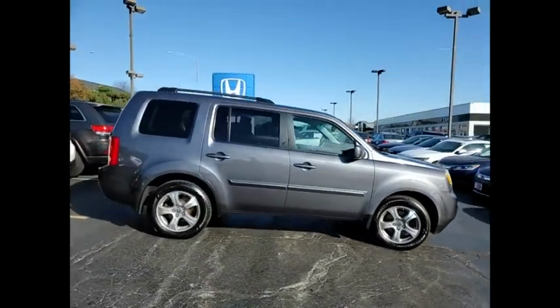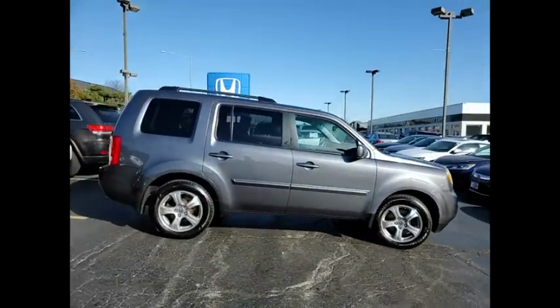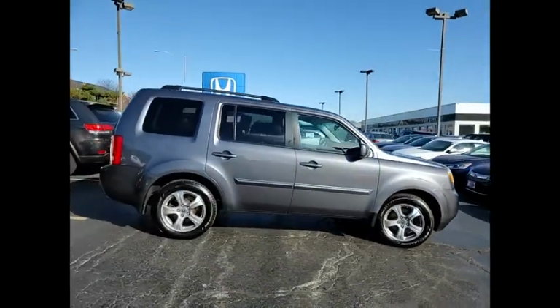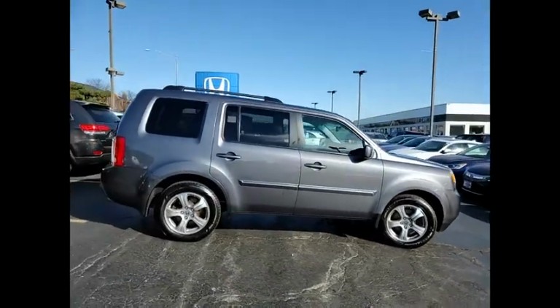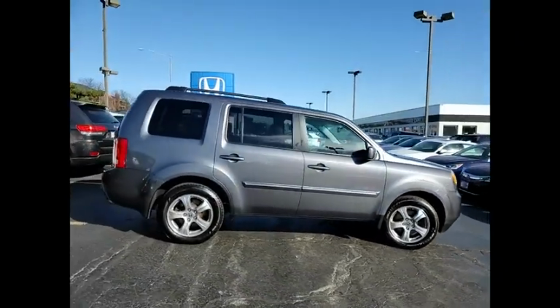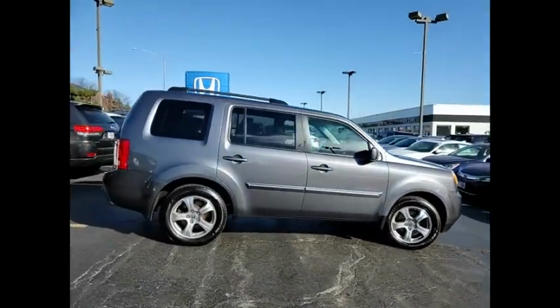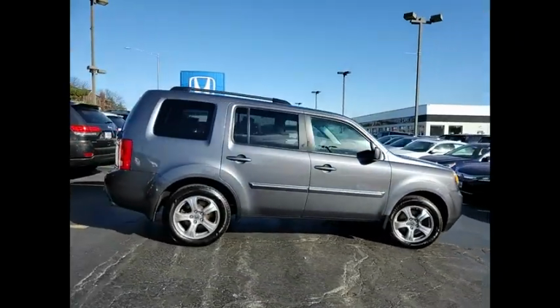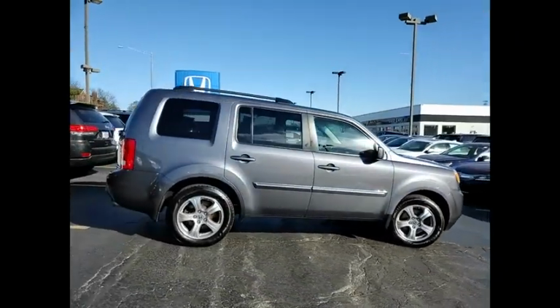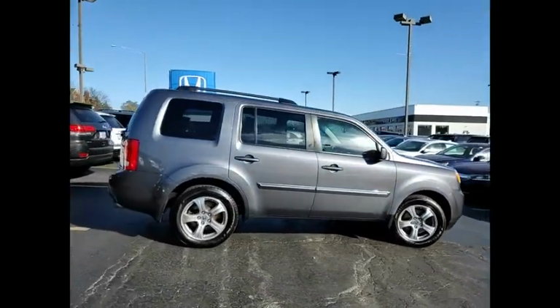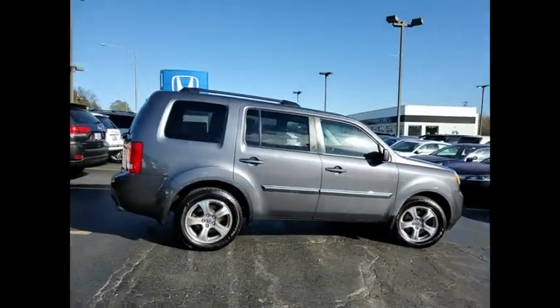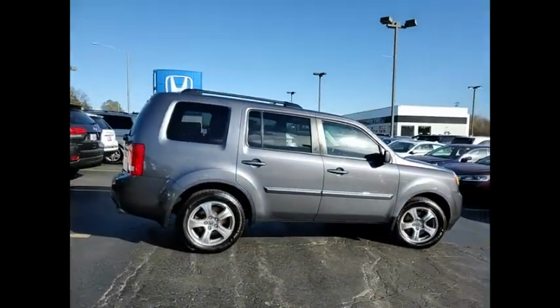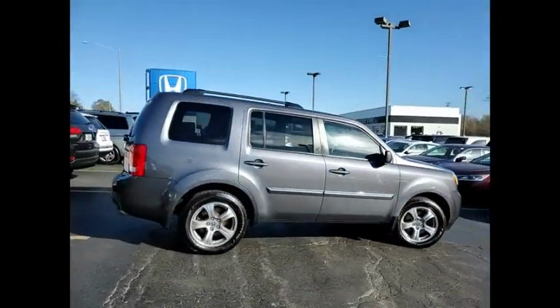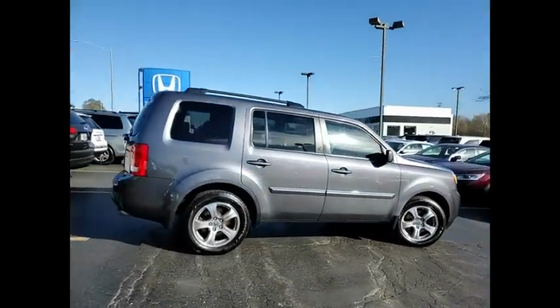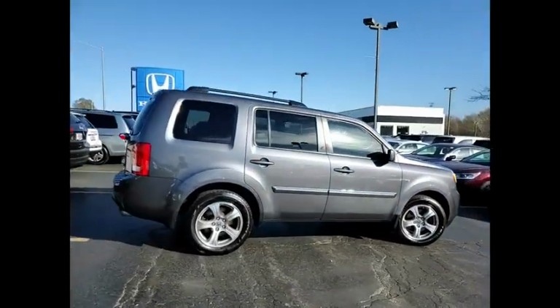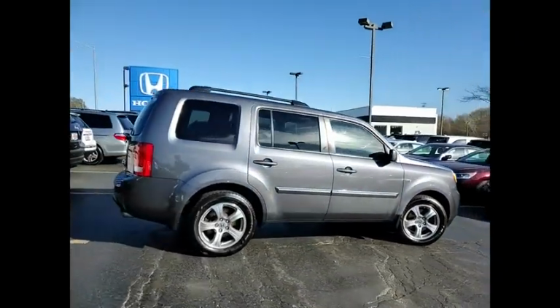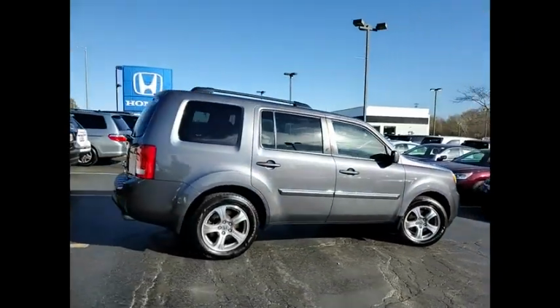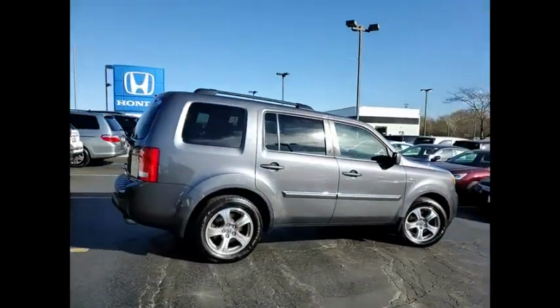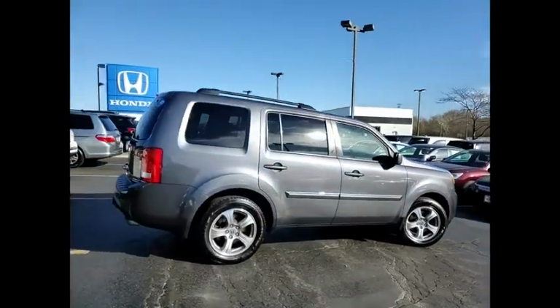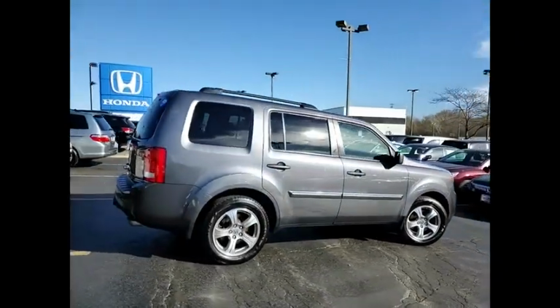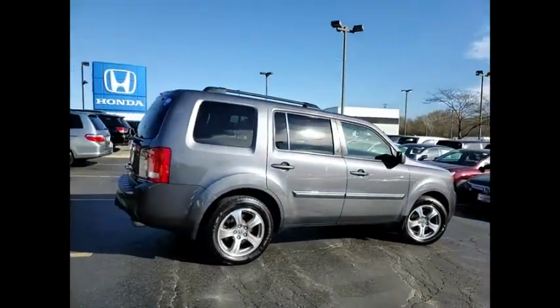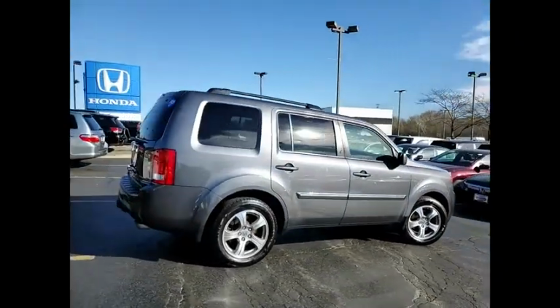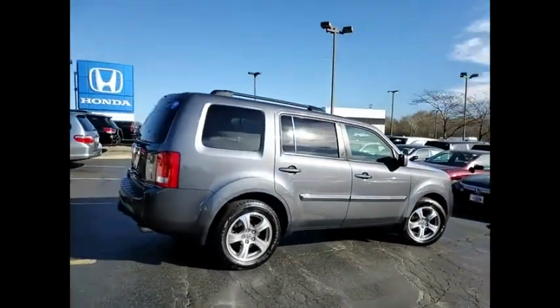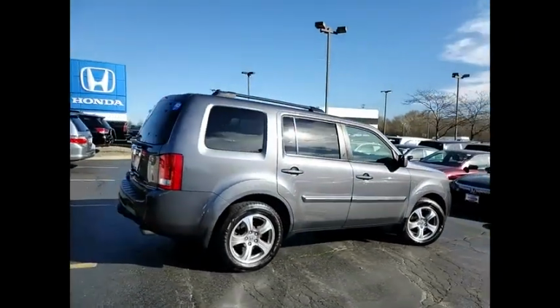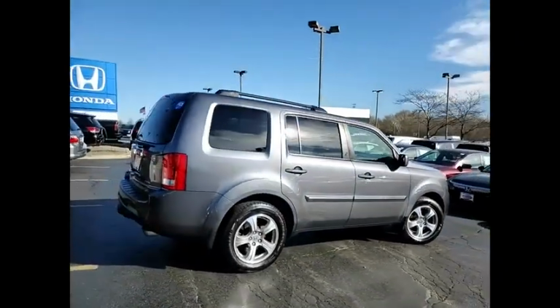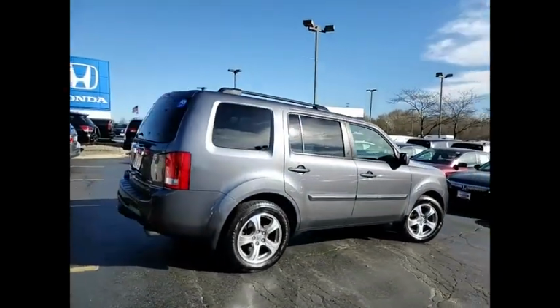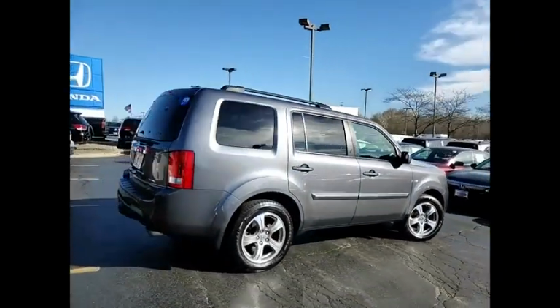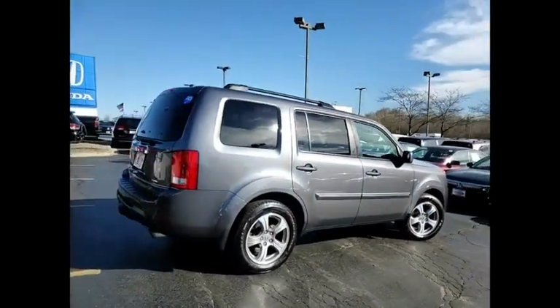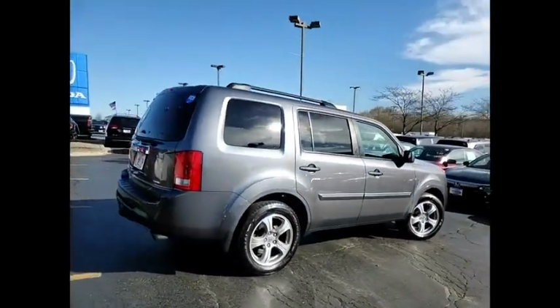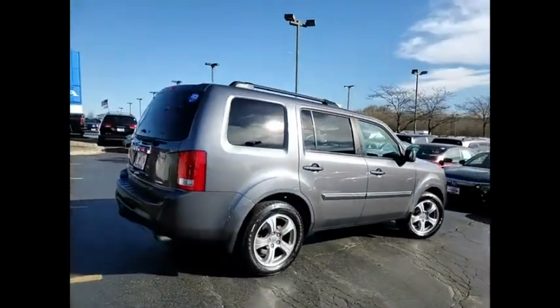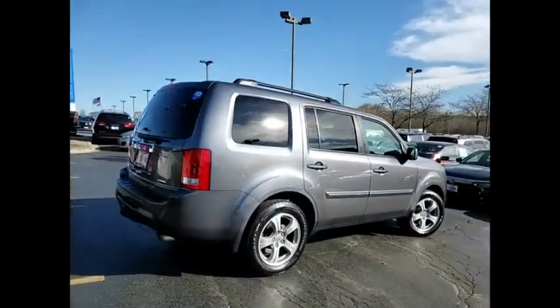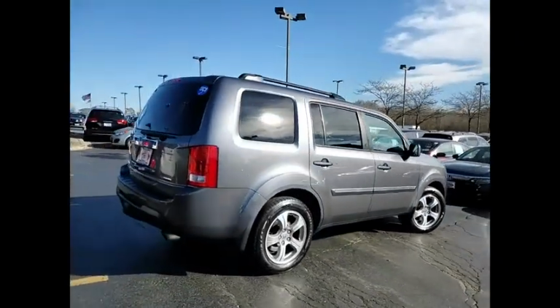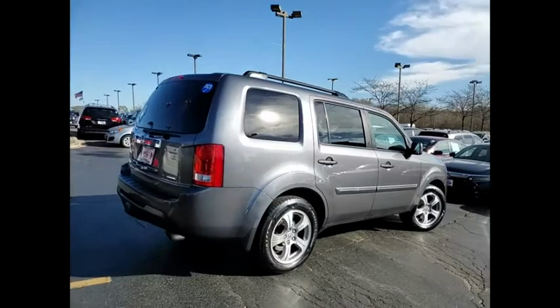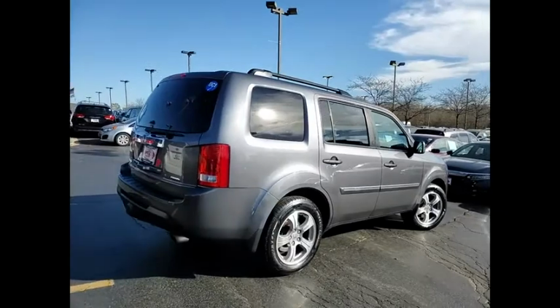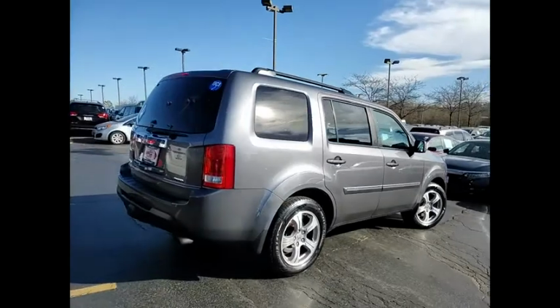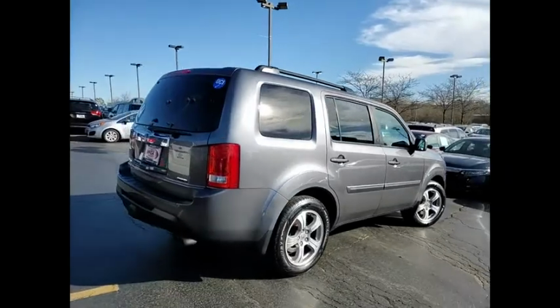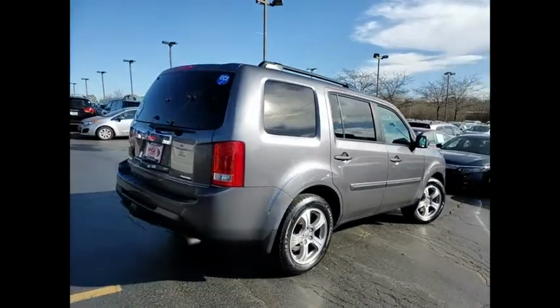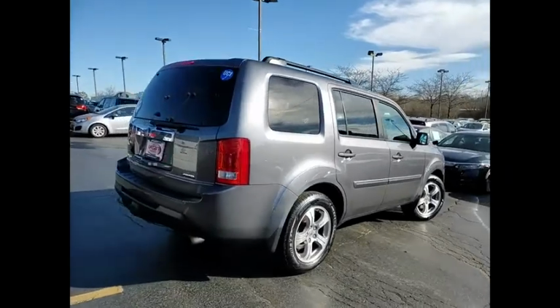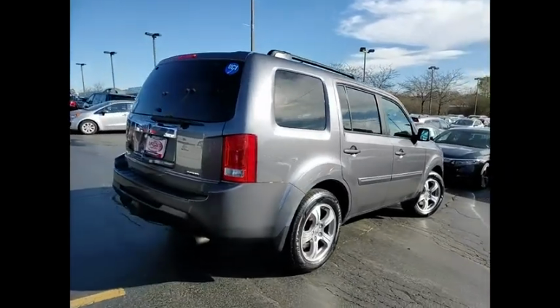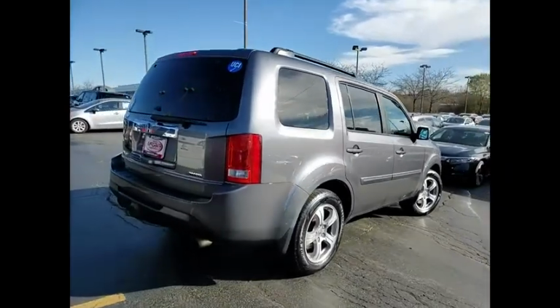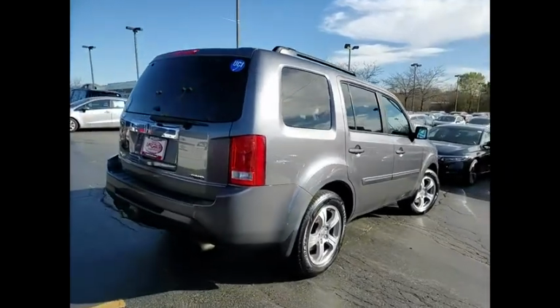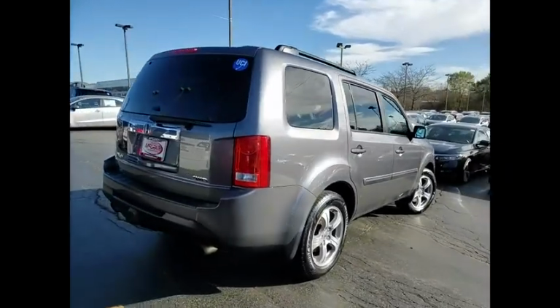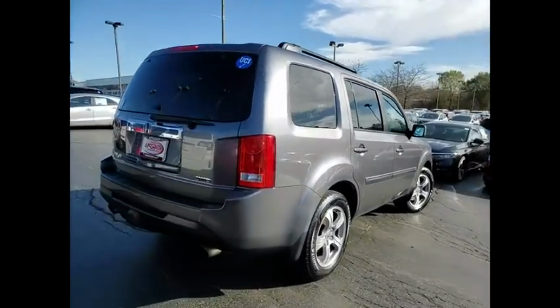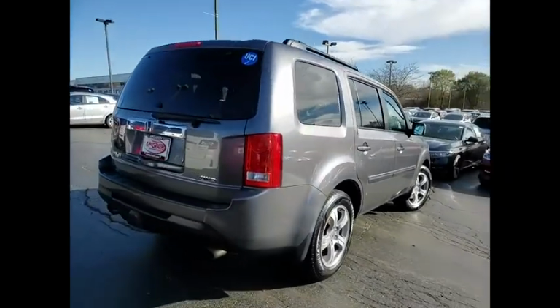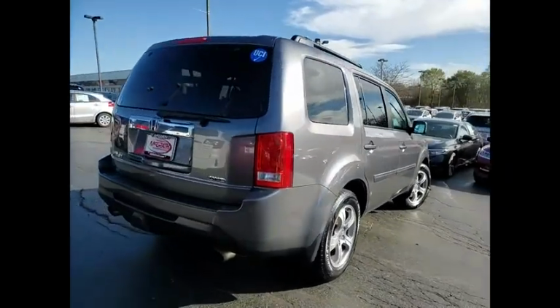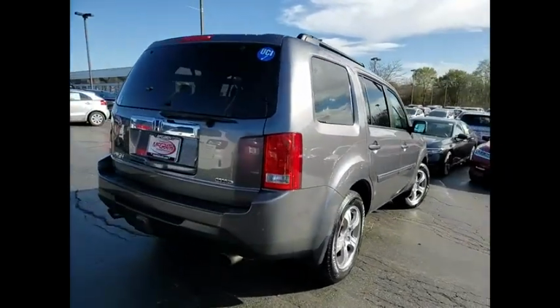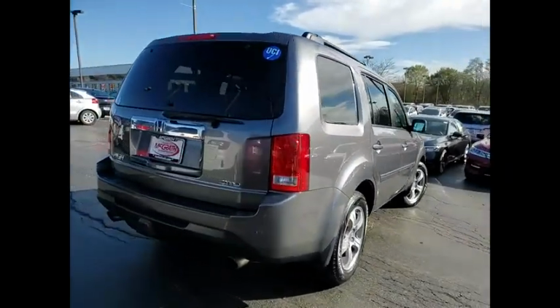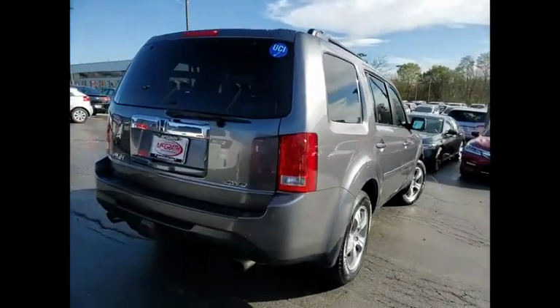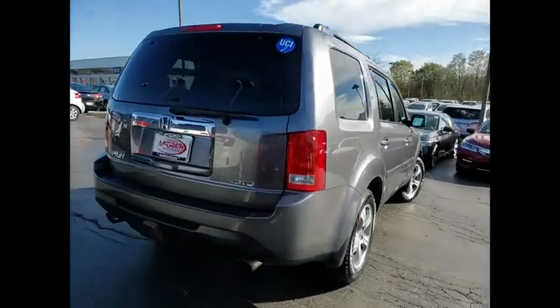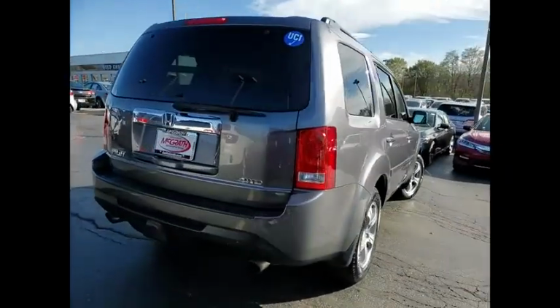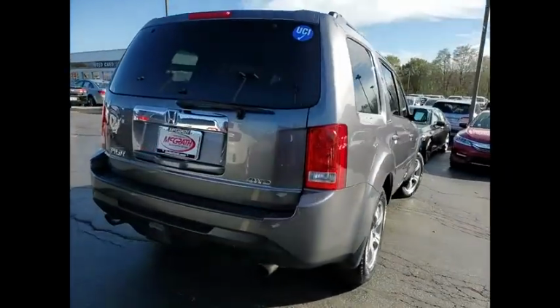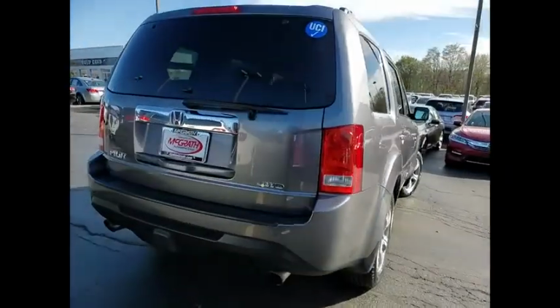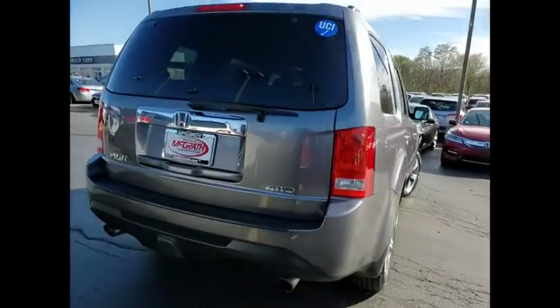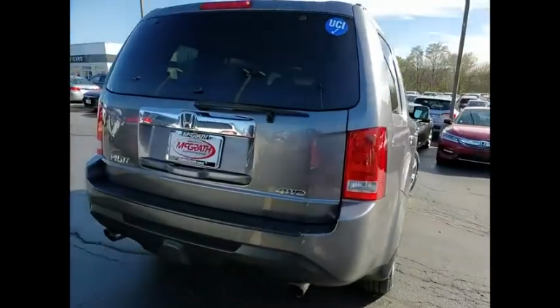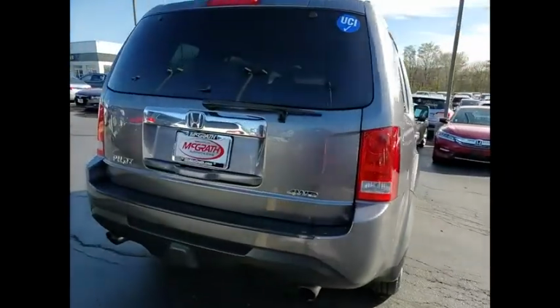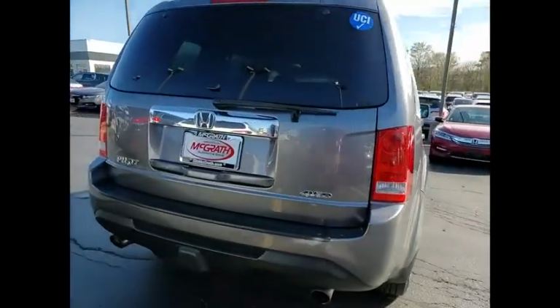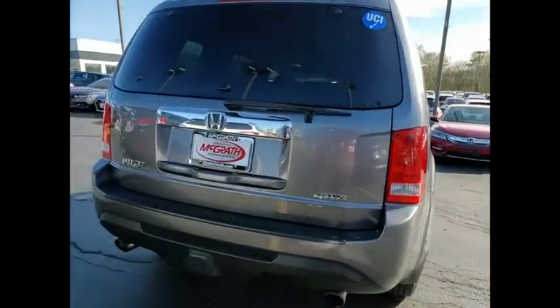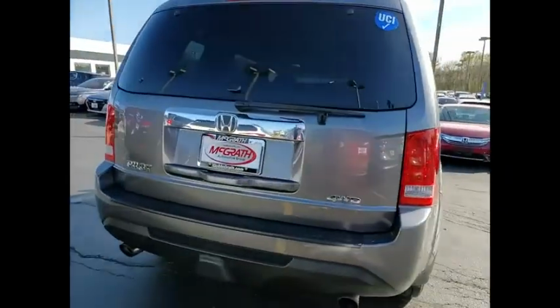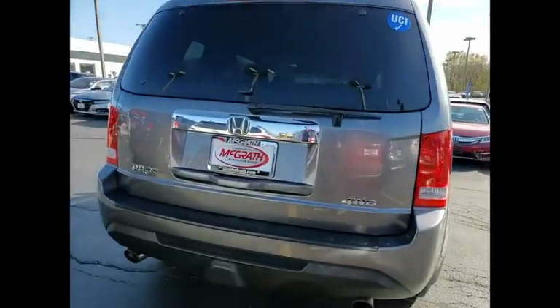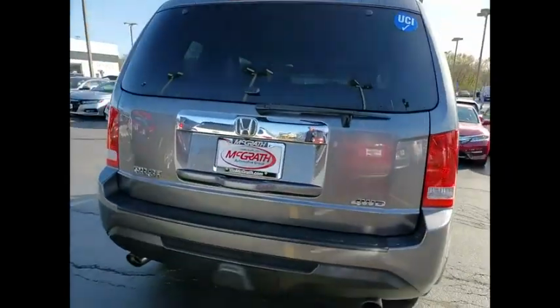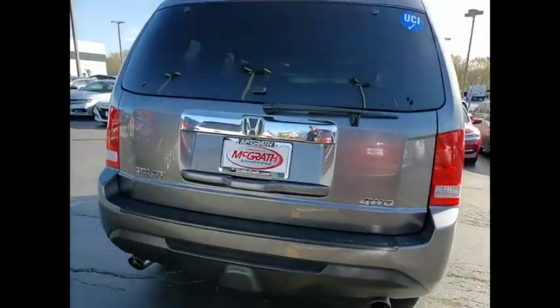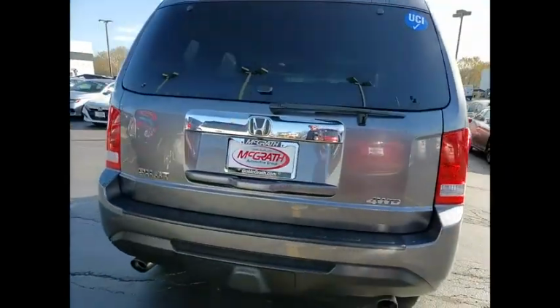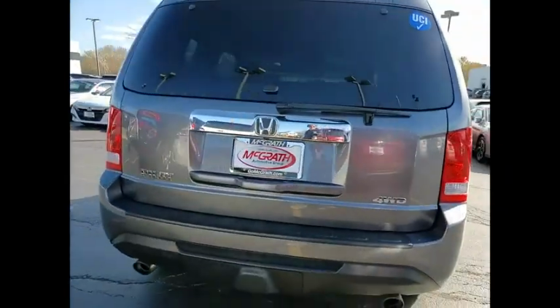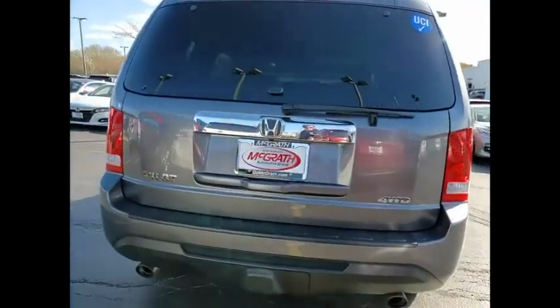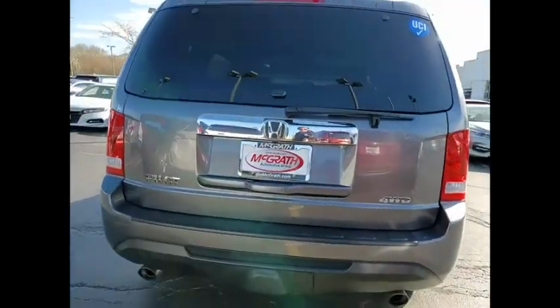This vehicle has less than 120,000 miles. Here are some of this vehicle's great options: four-wheel drive.